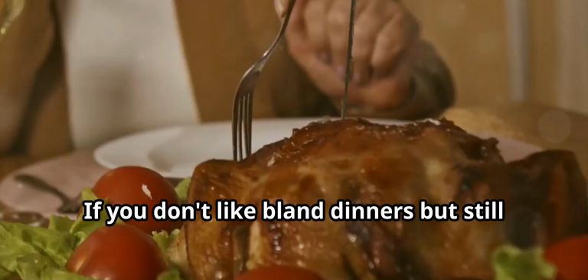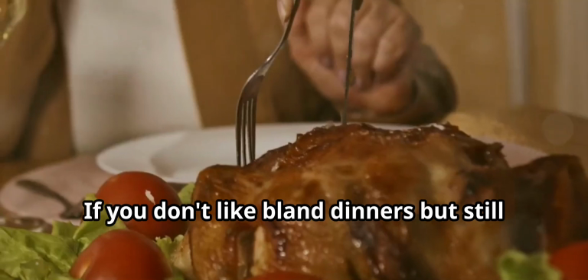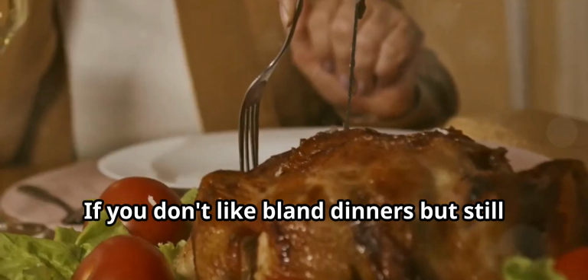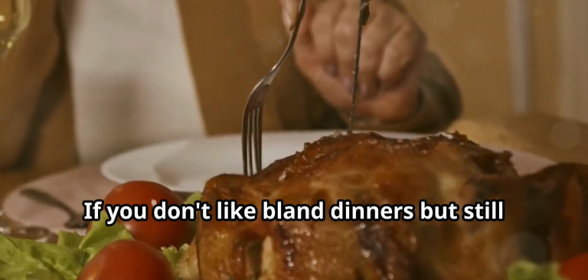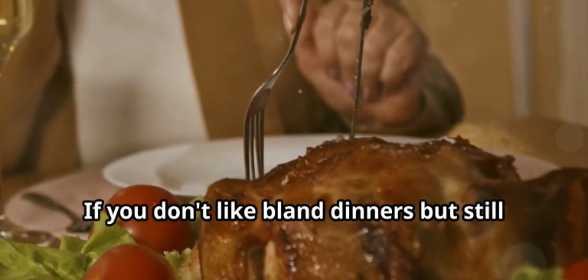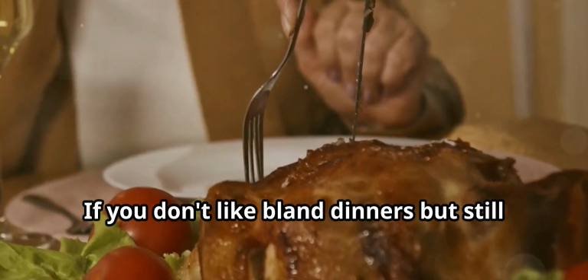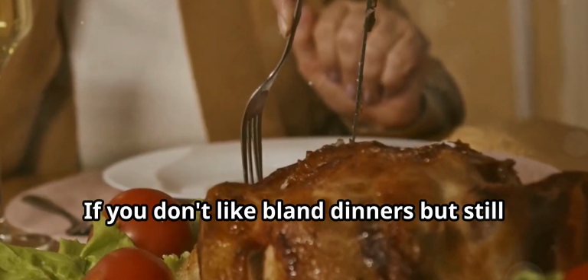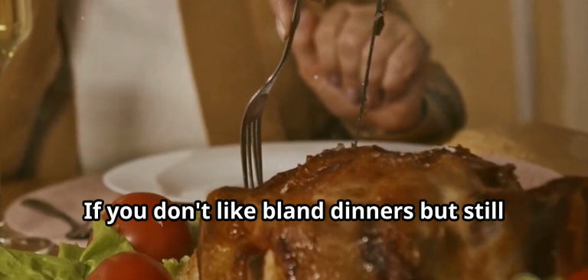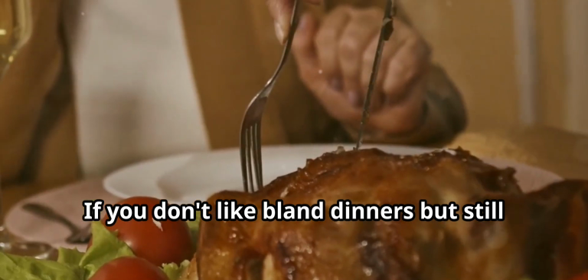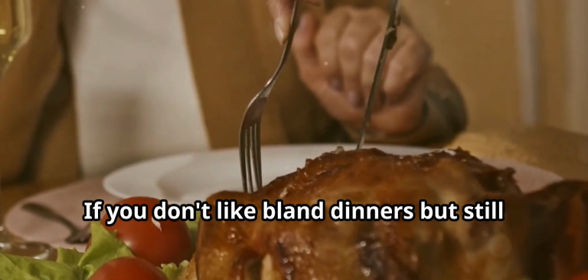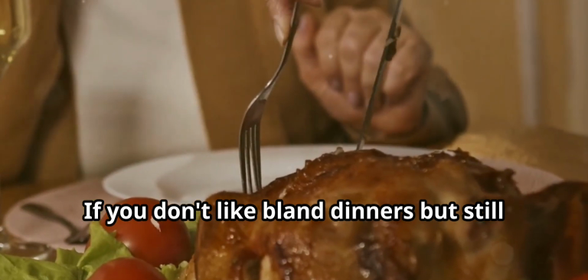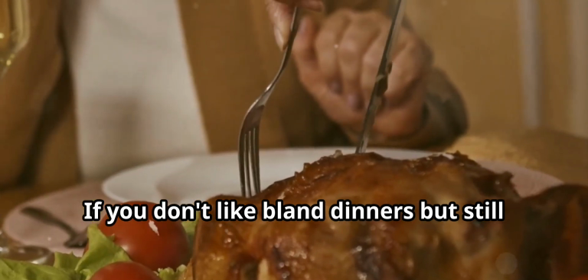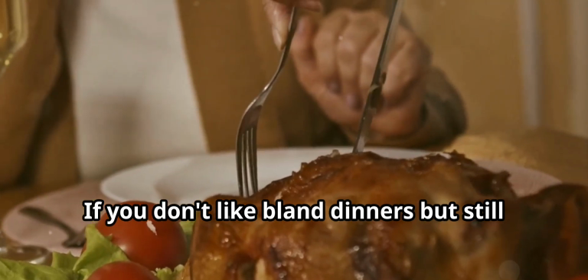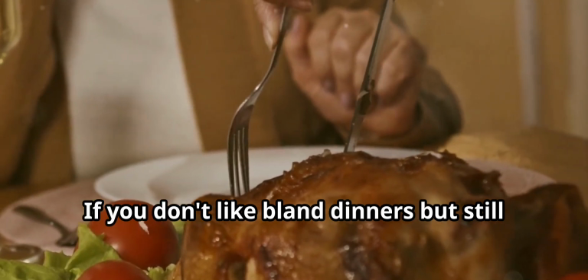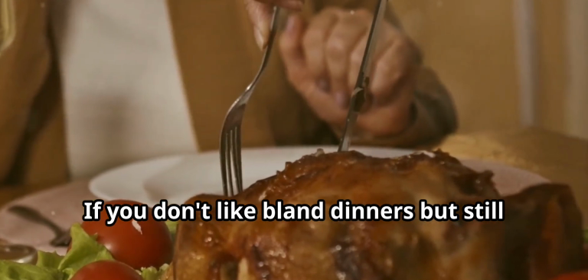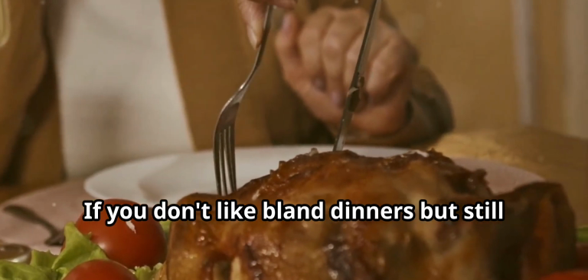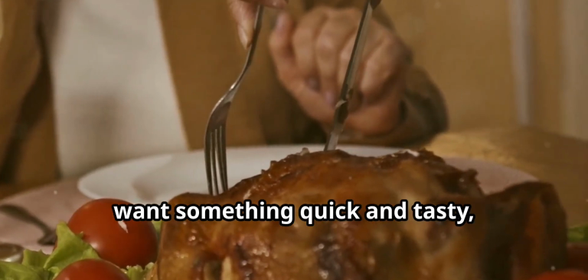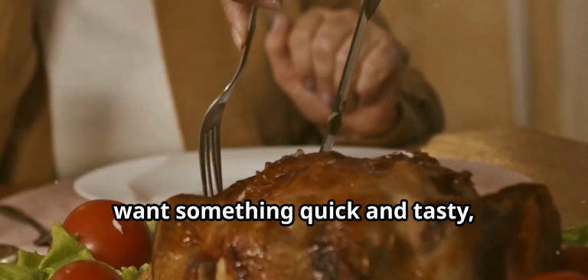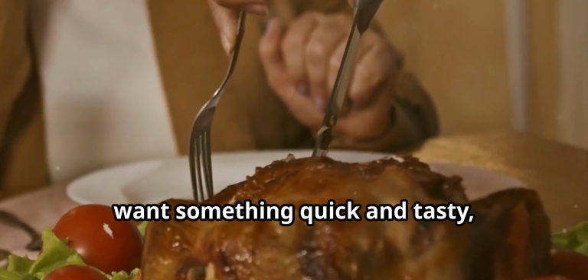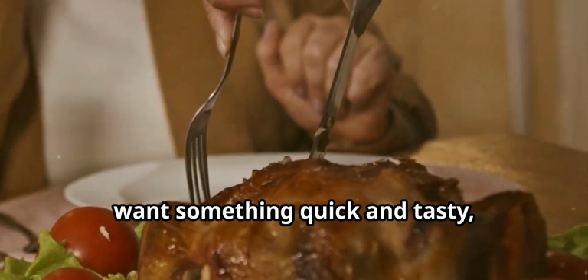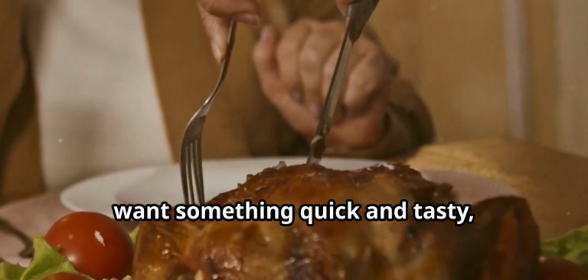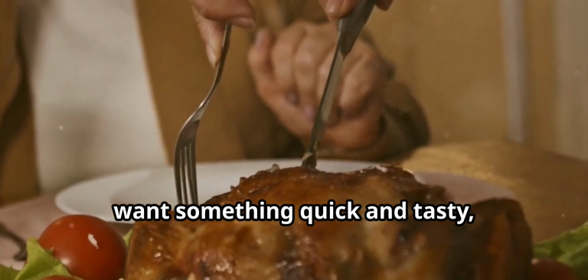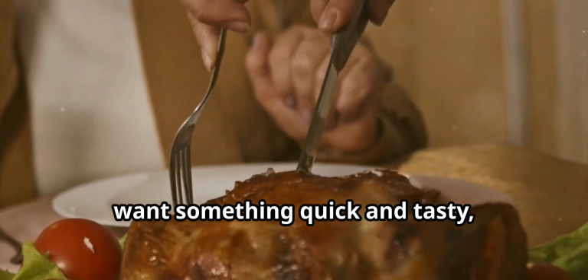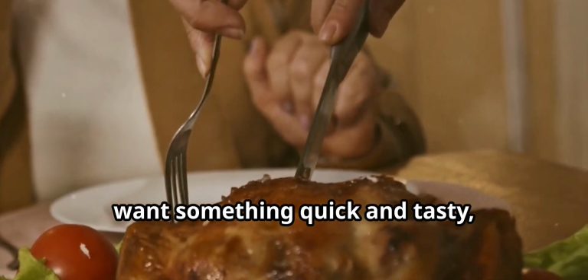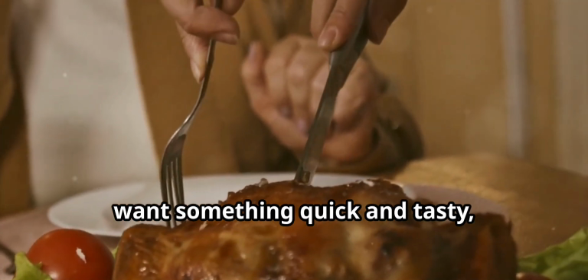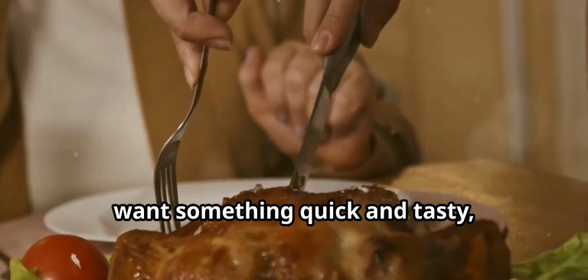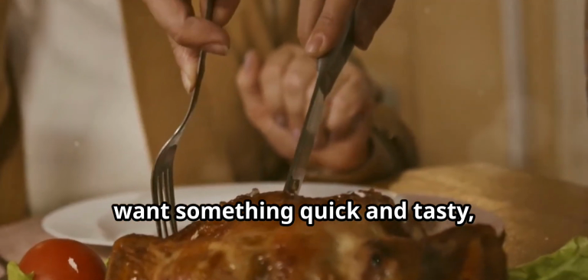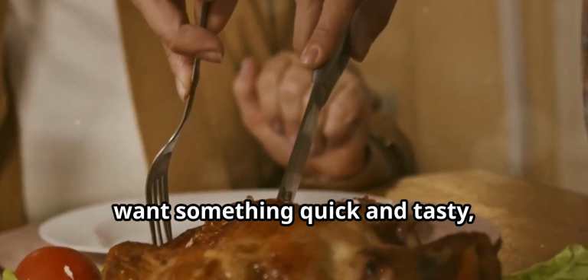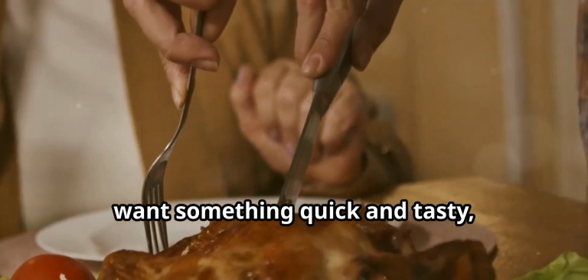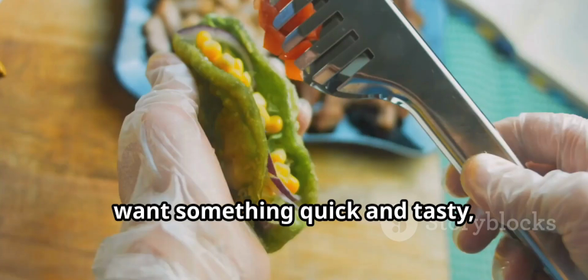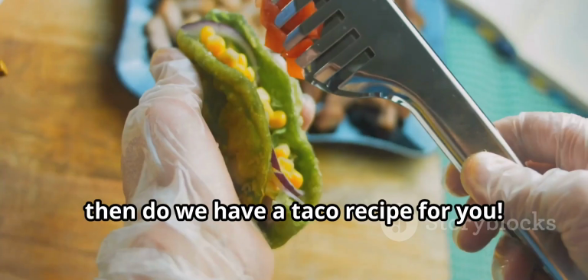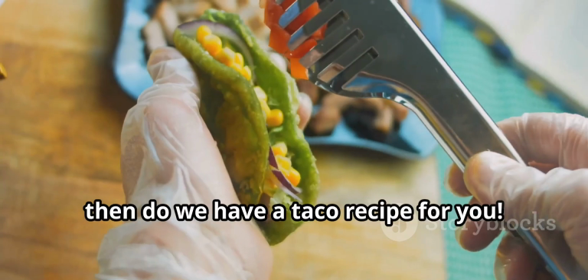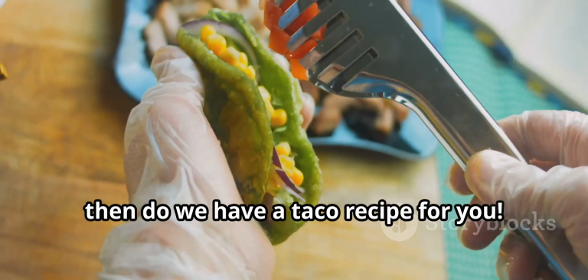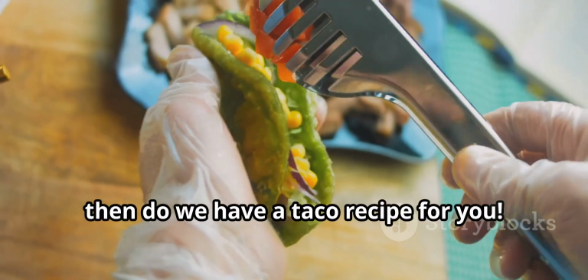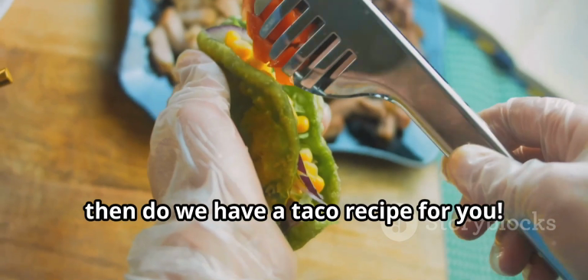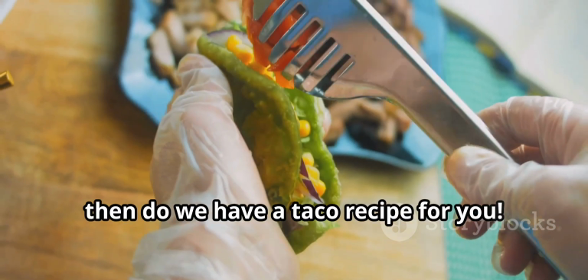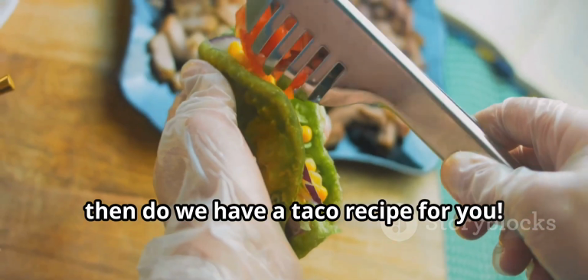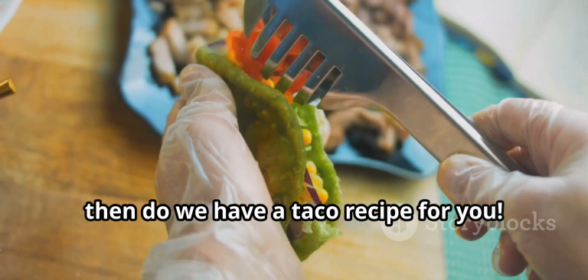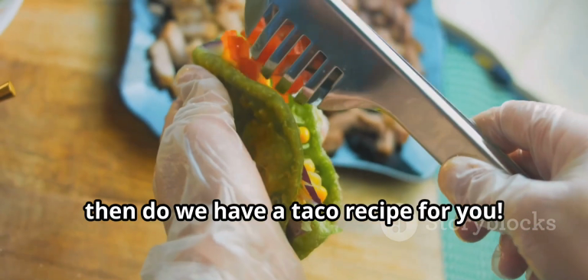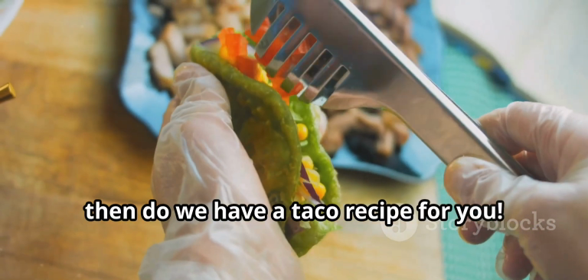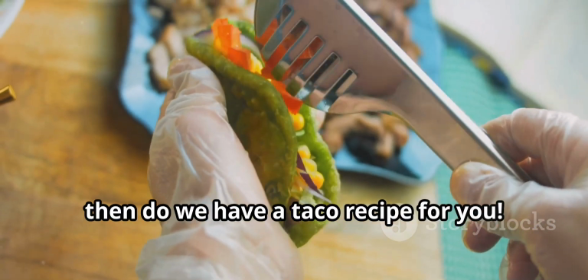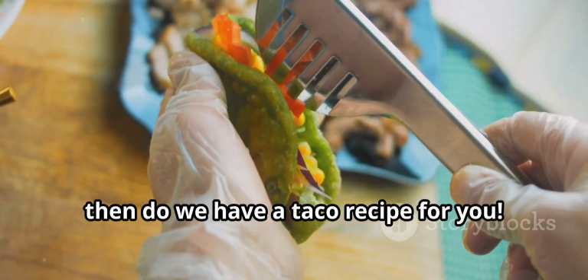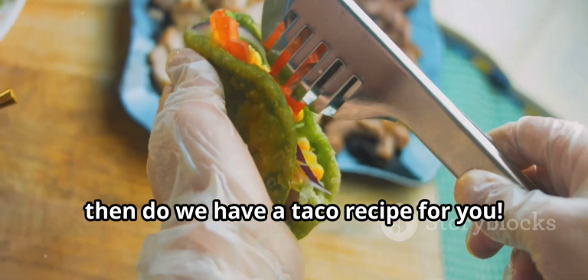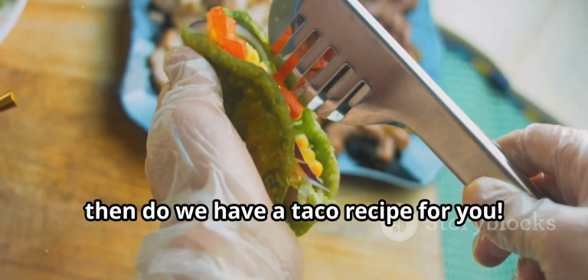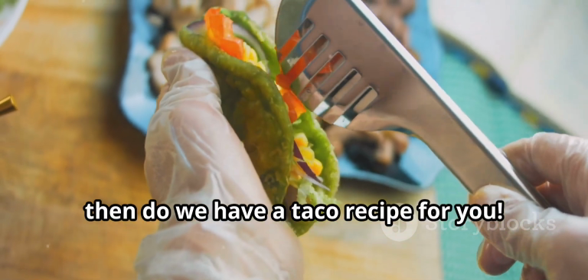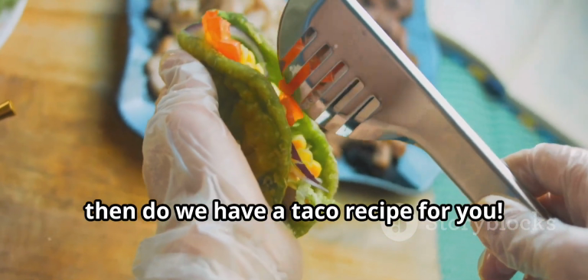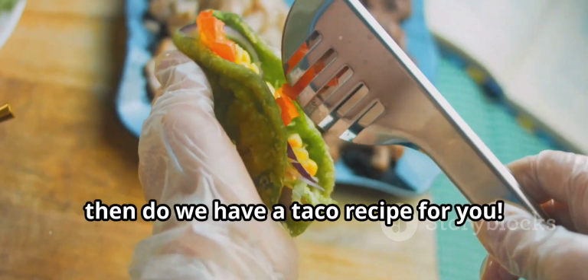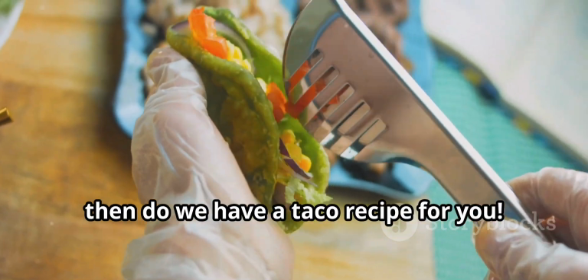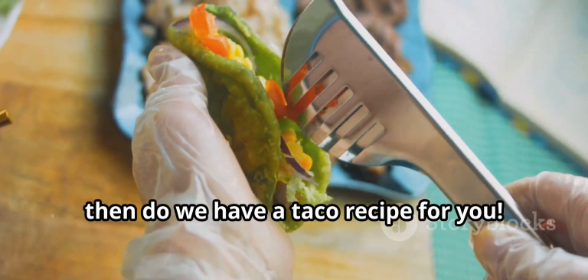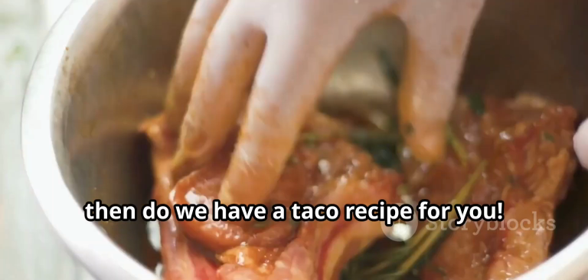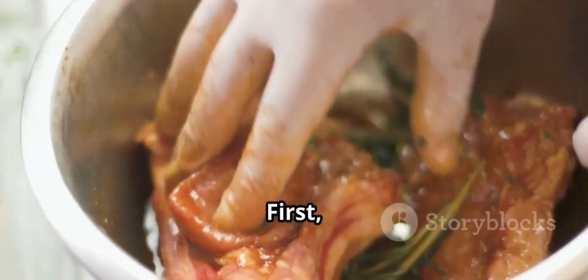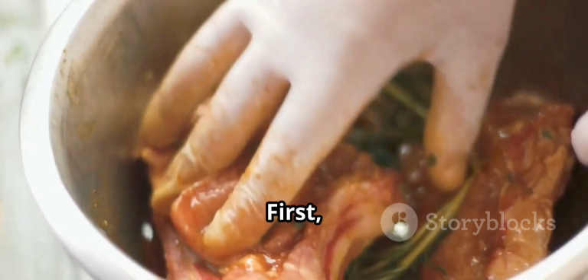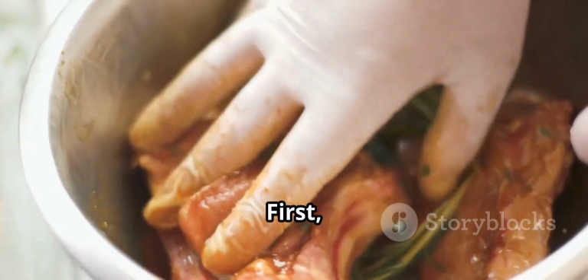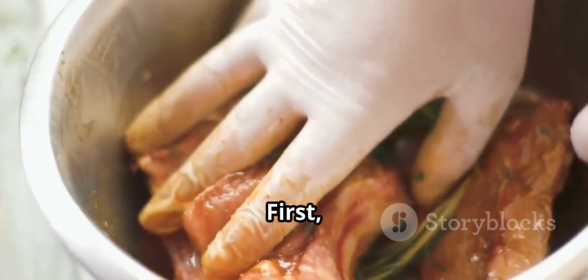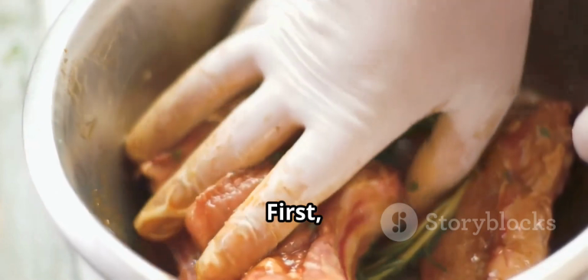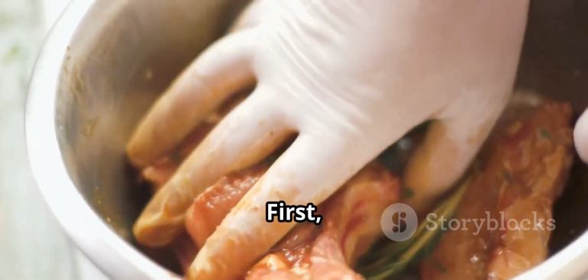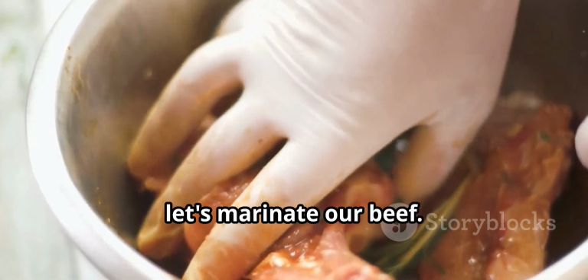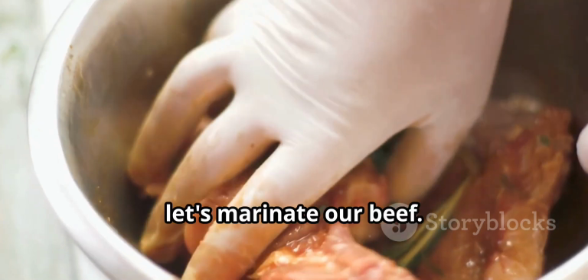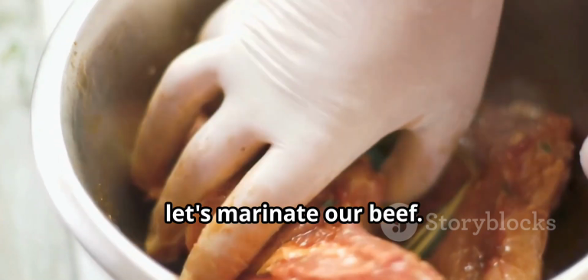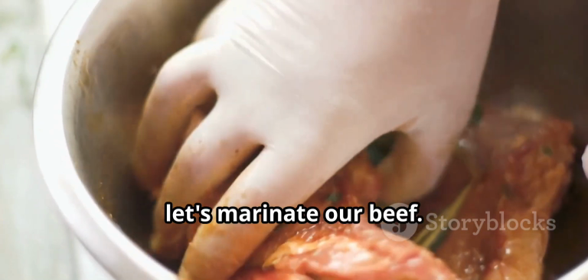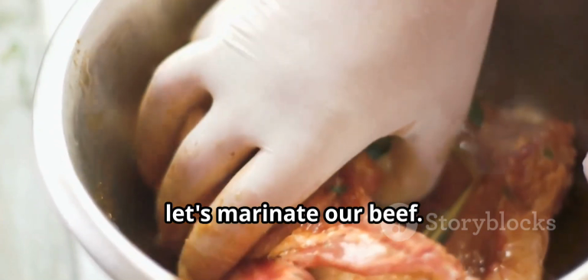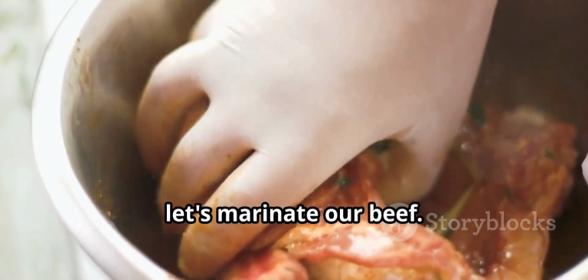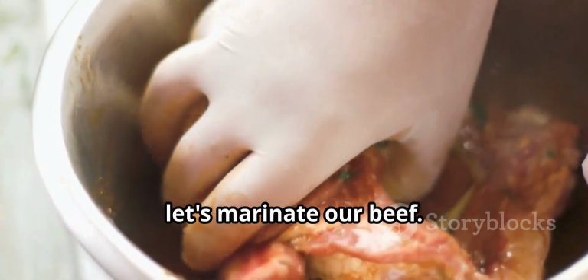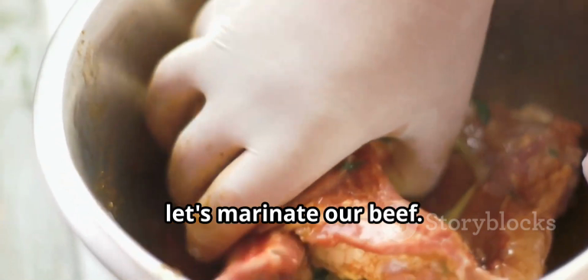If you don't like bland dinners but still want something quick and tasty, then do we have a taco recipe for you. First, let's marinate our beef.